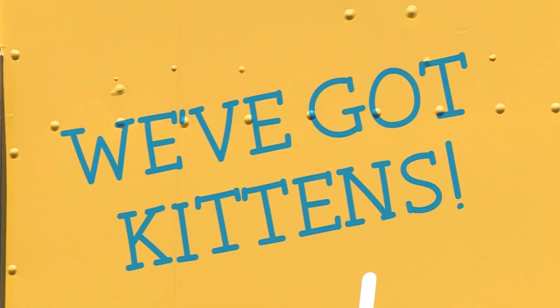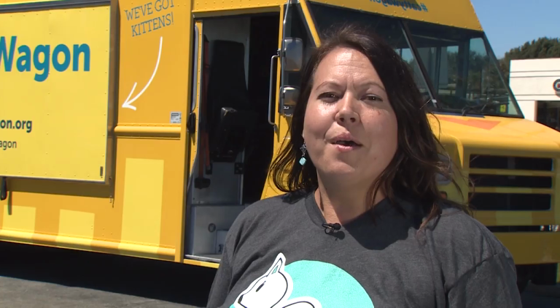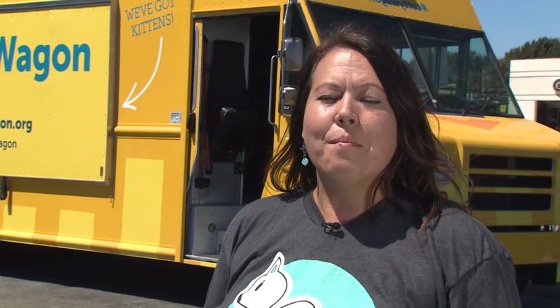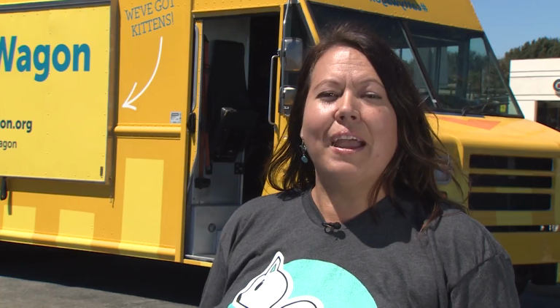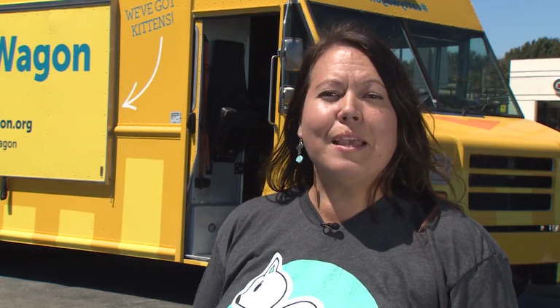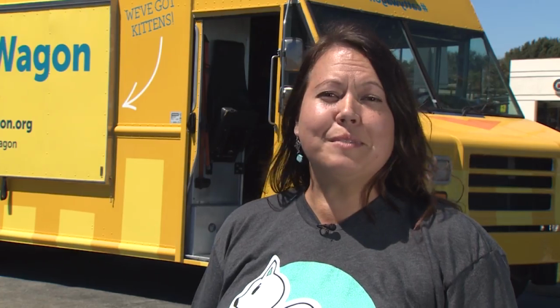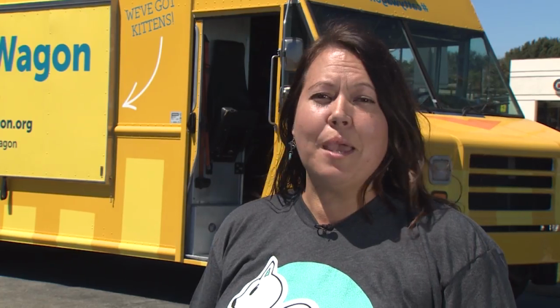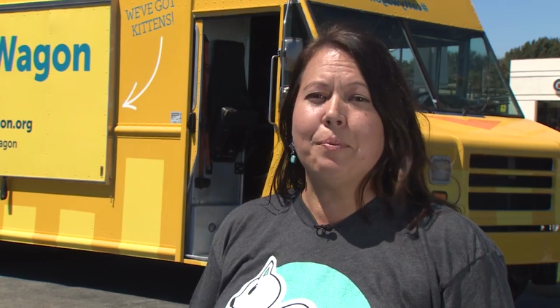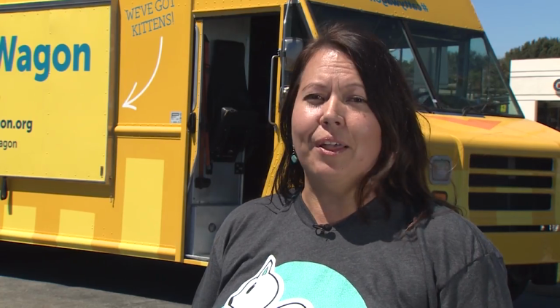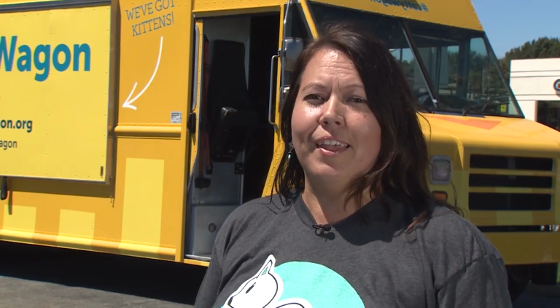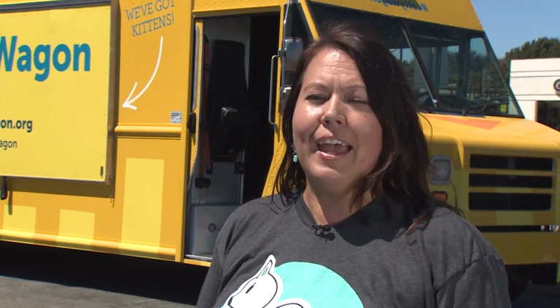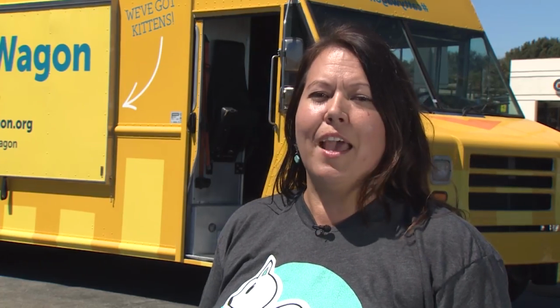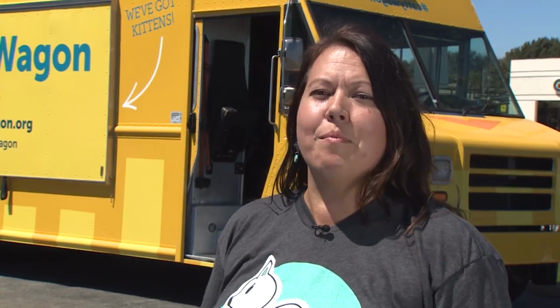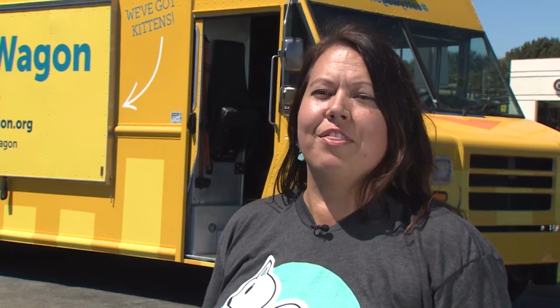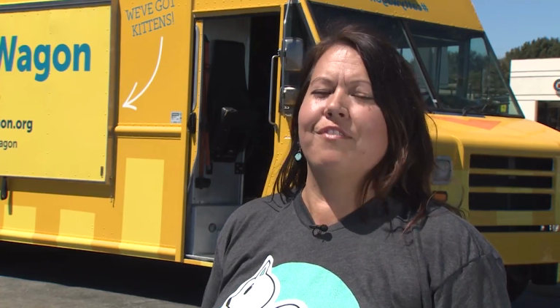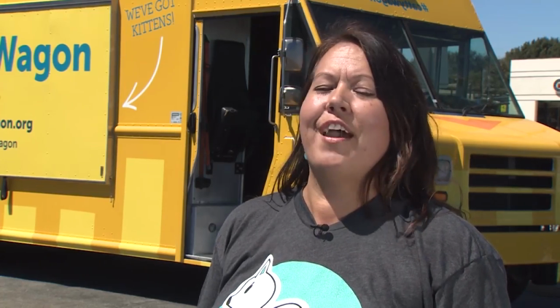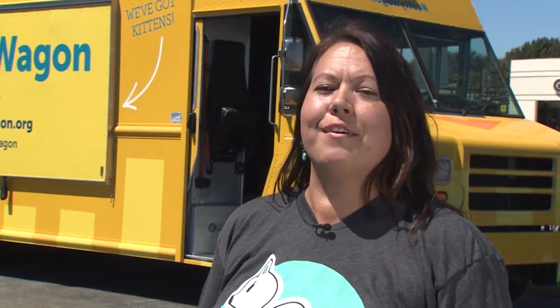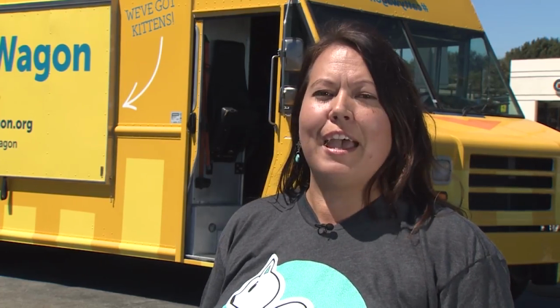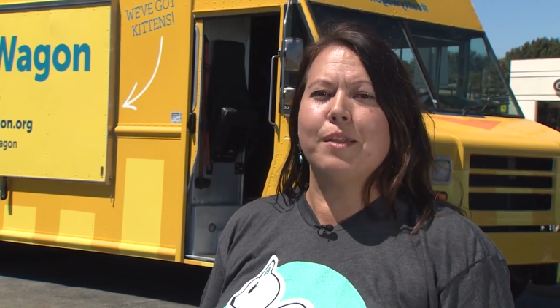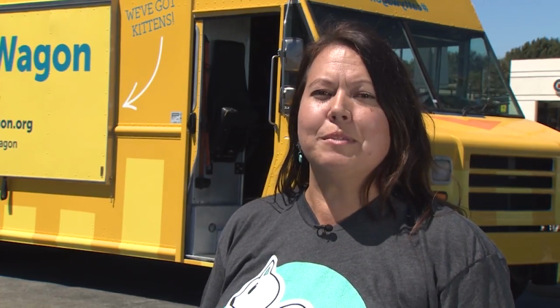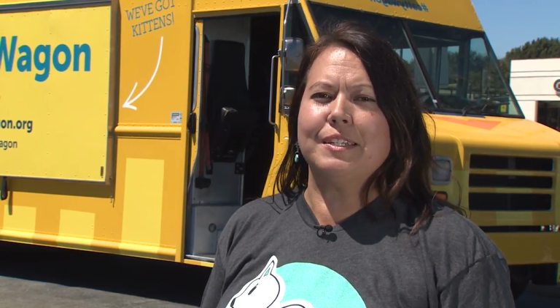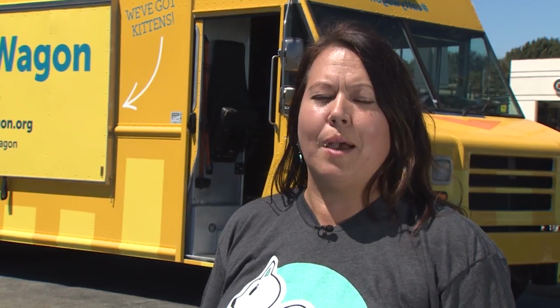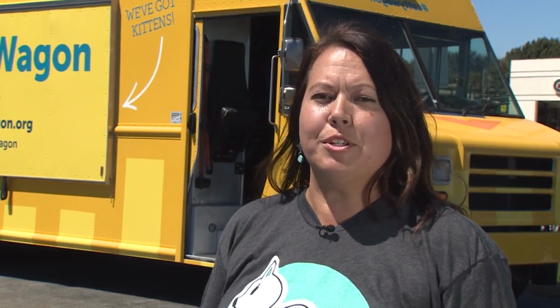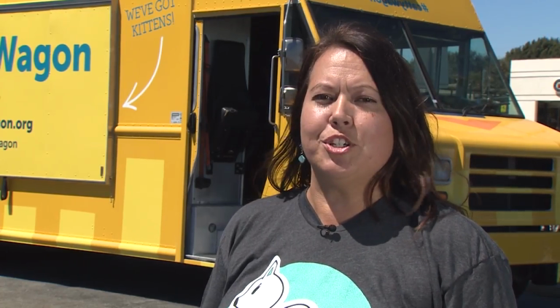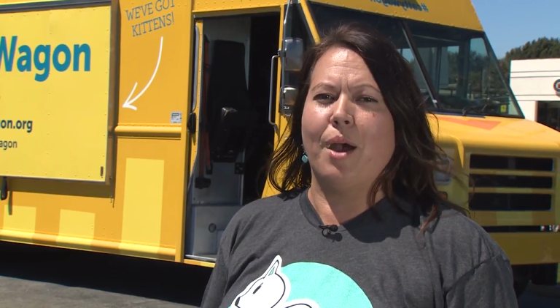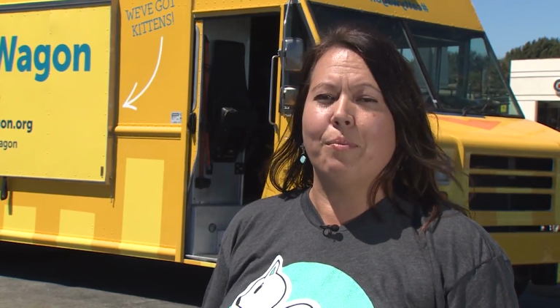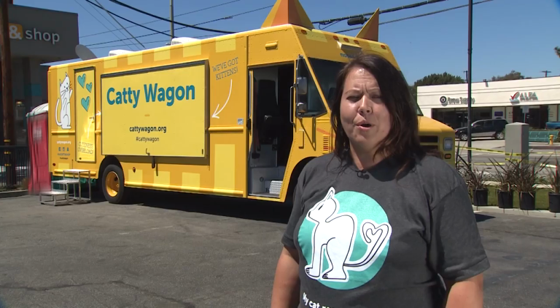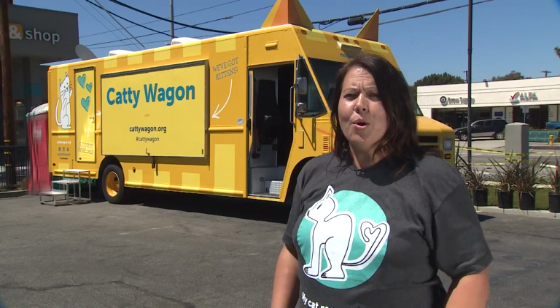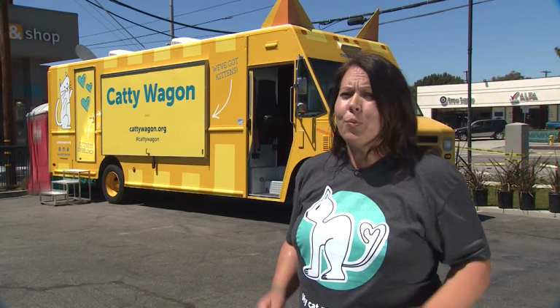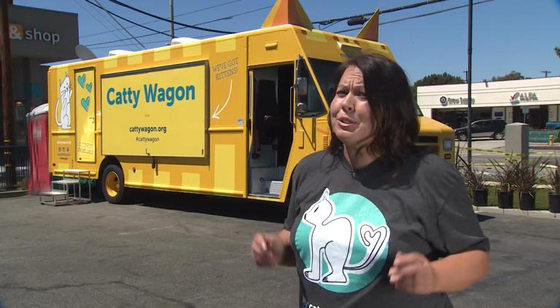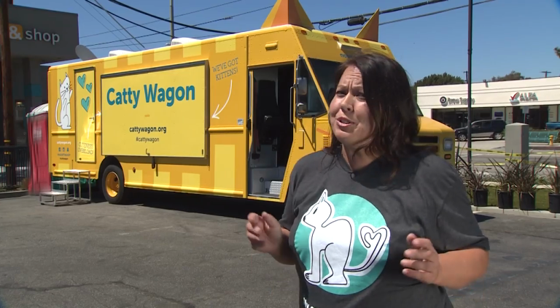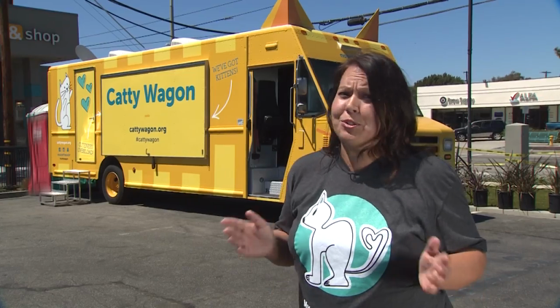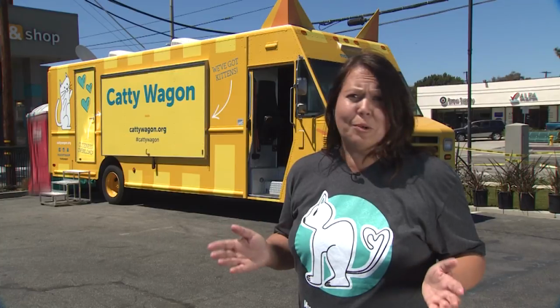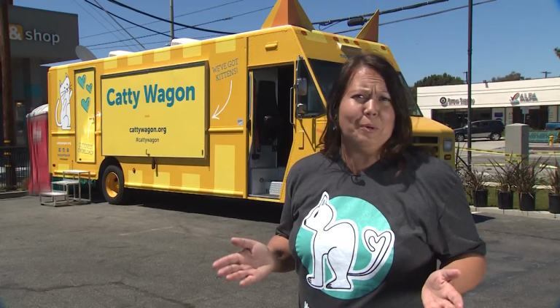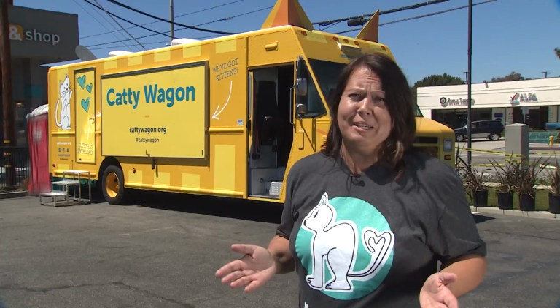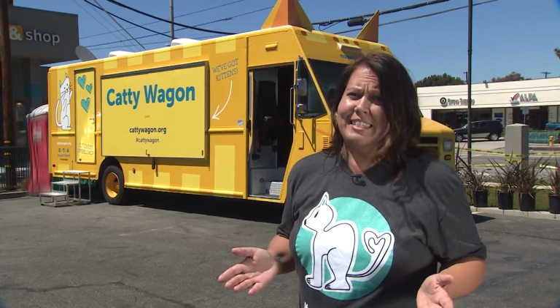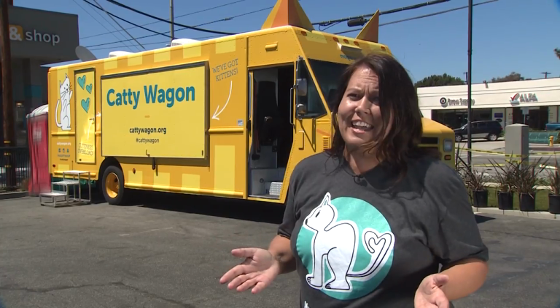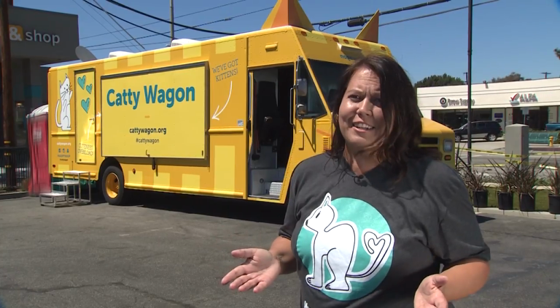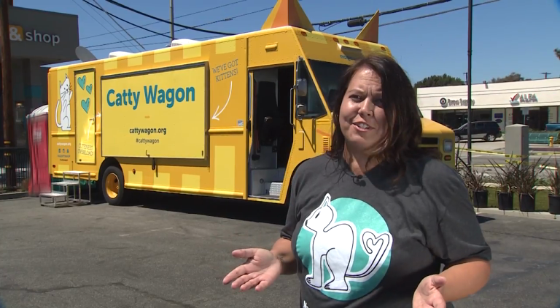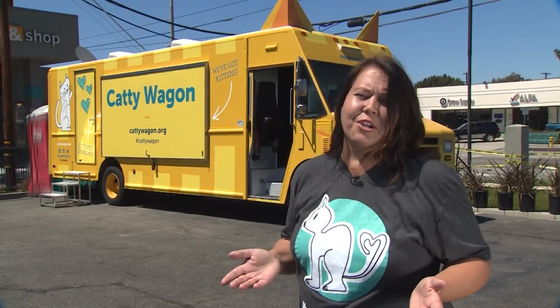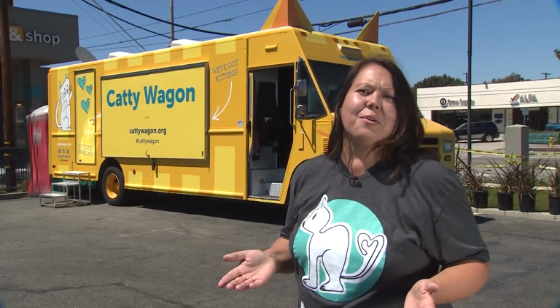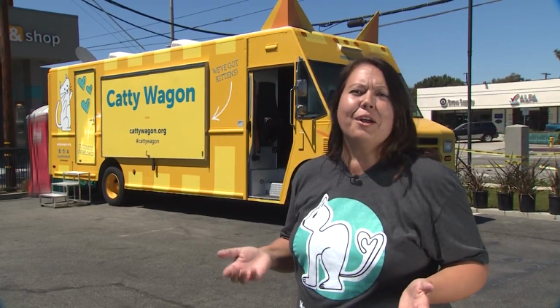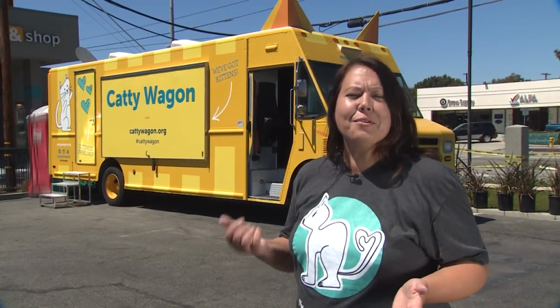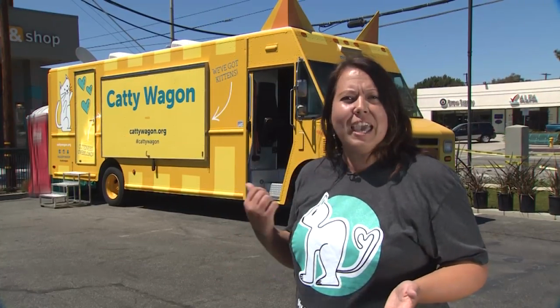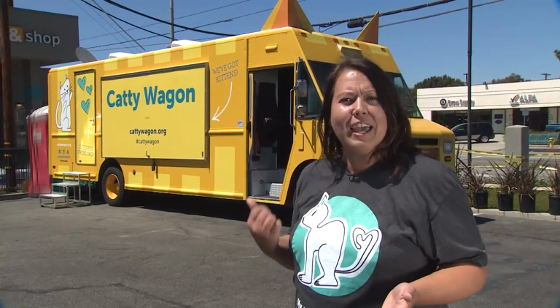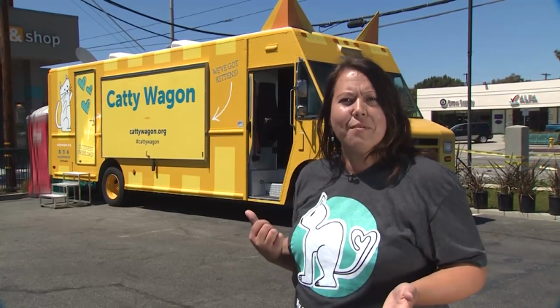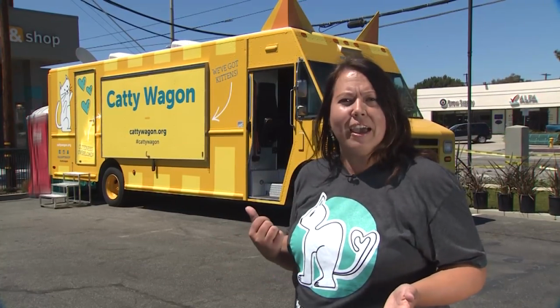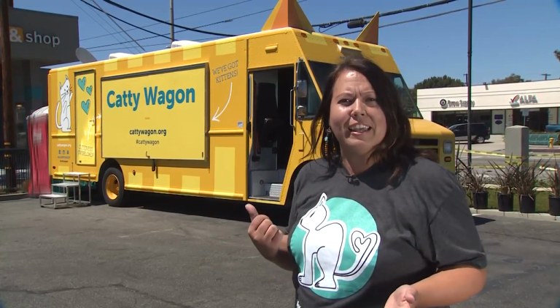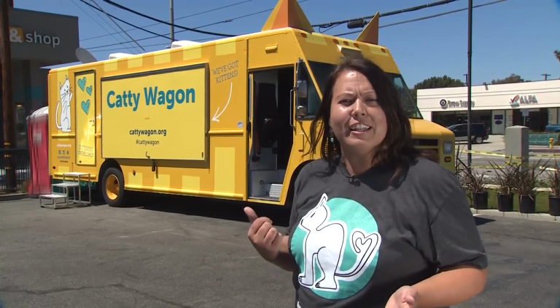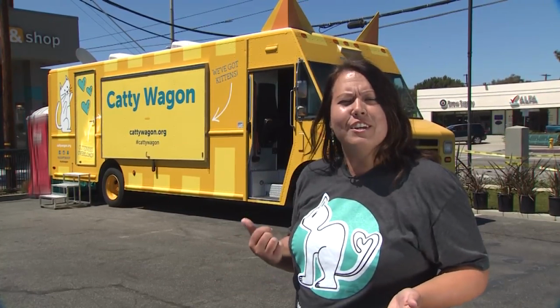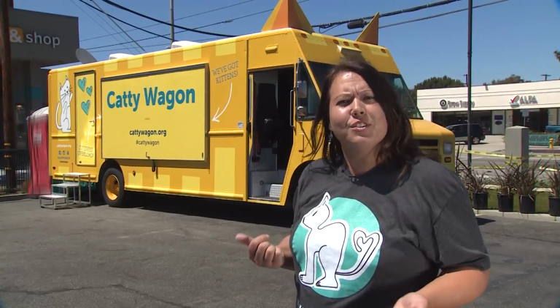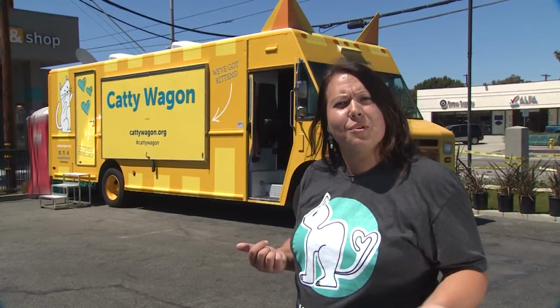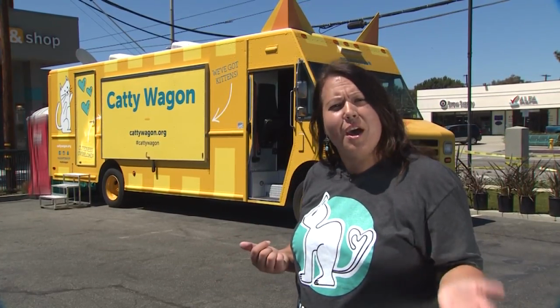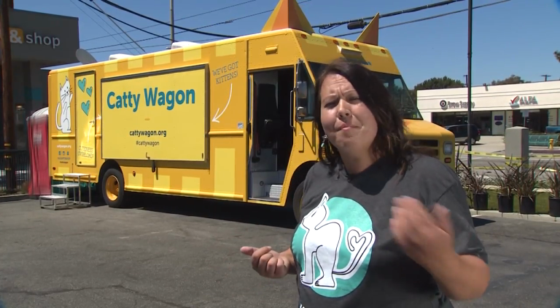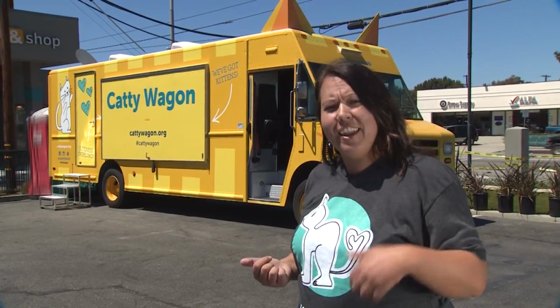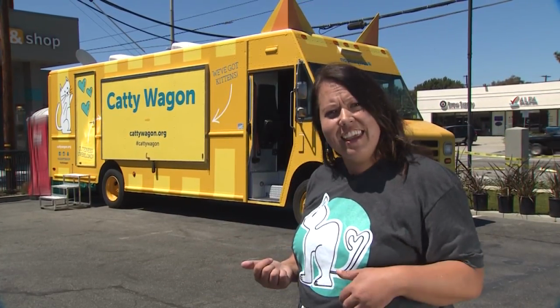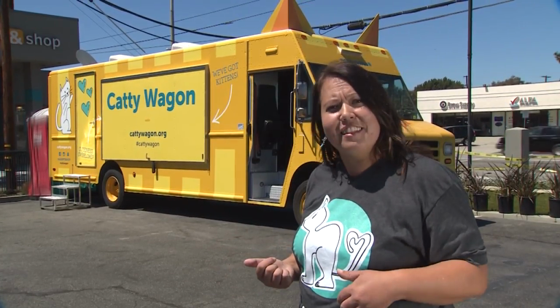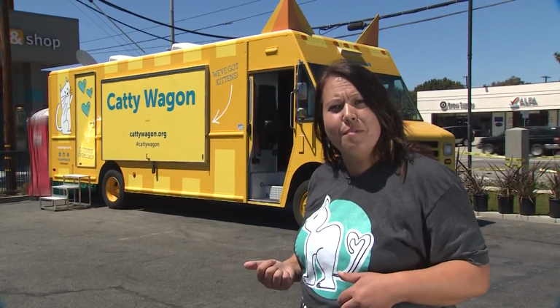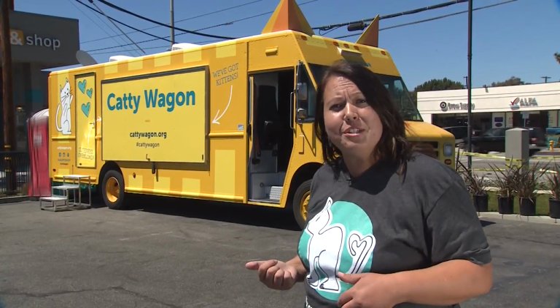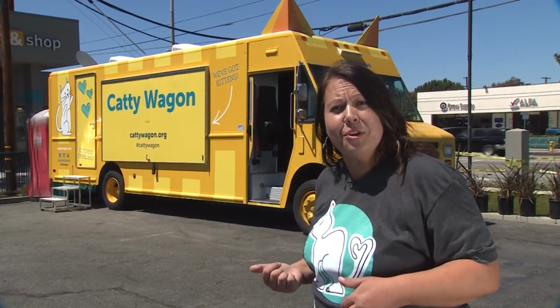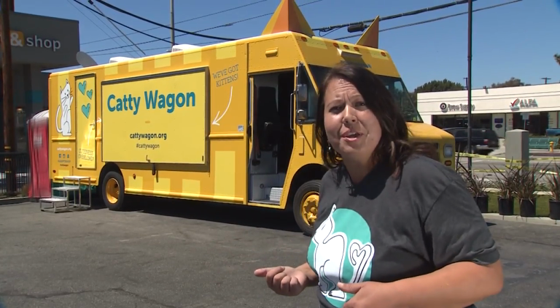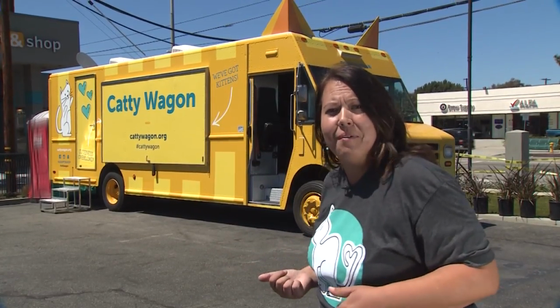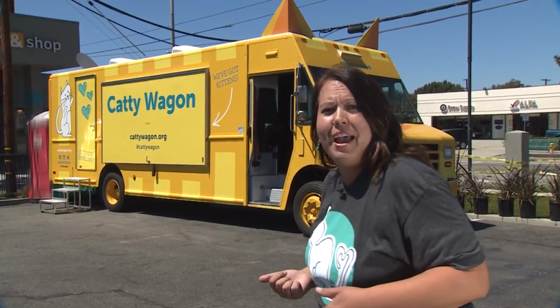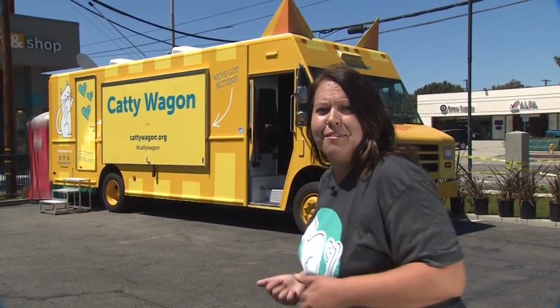My name's April and I'm with the Found Animals Adoption Shop. We're super excited to show you our new Caddy Wagon. So come on in and let me show you around.